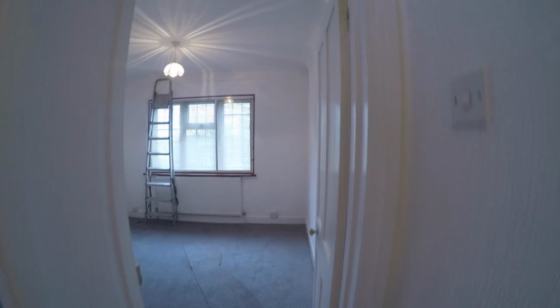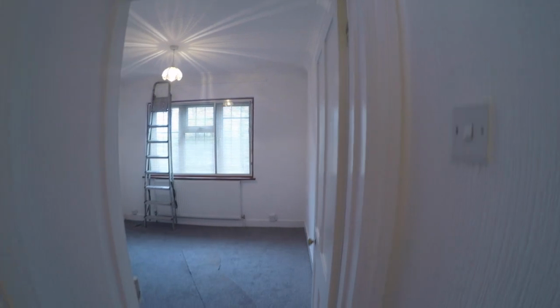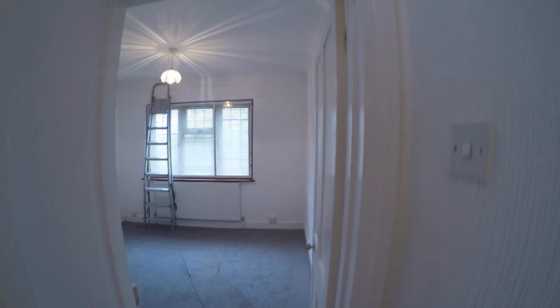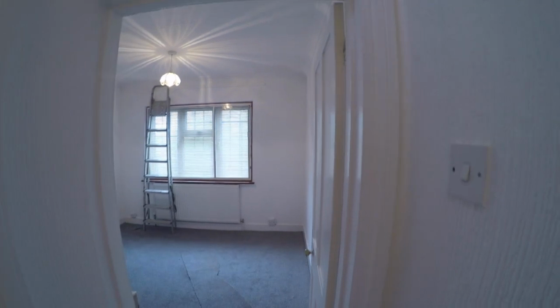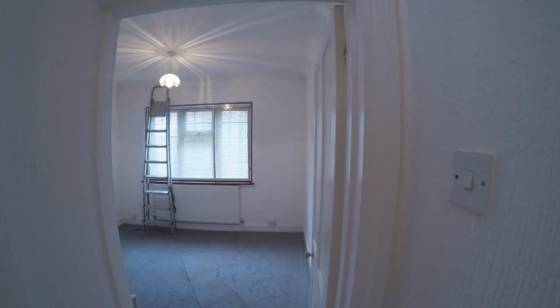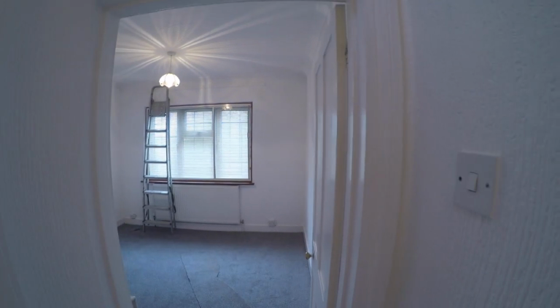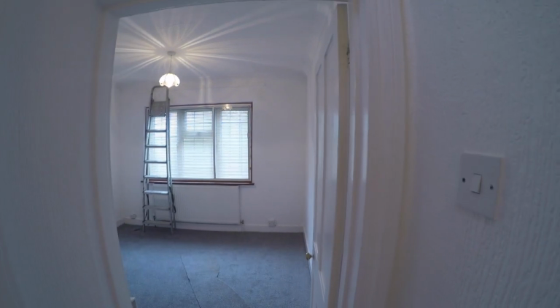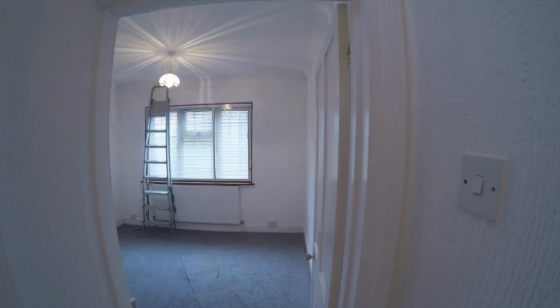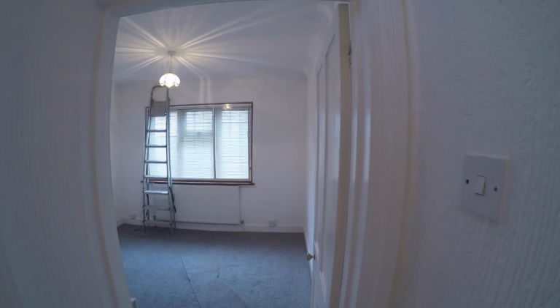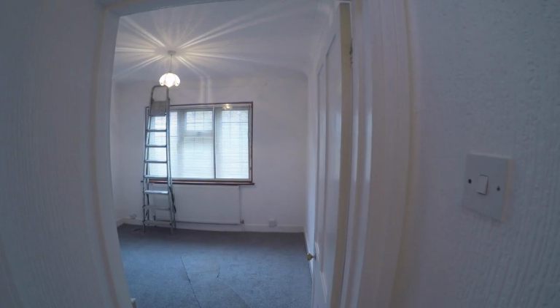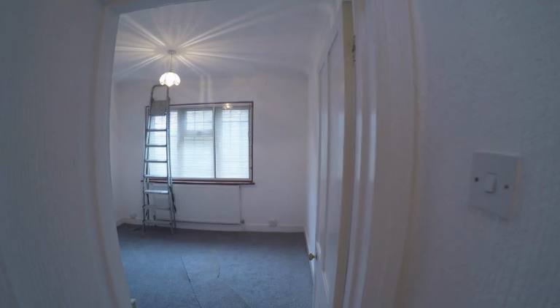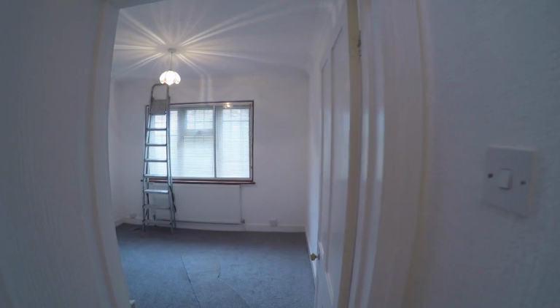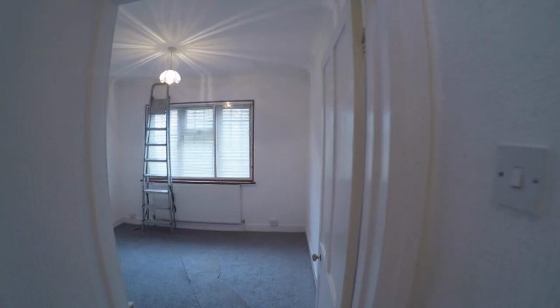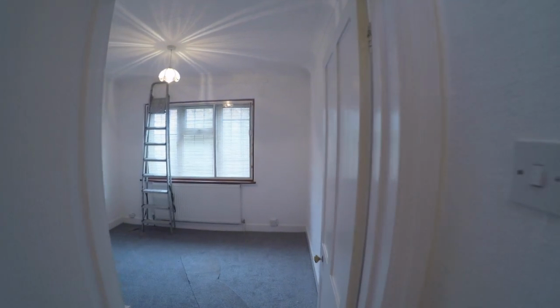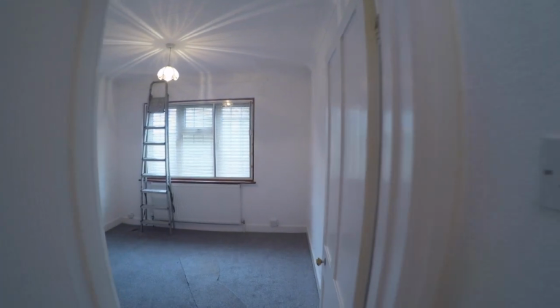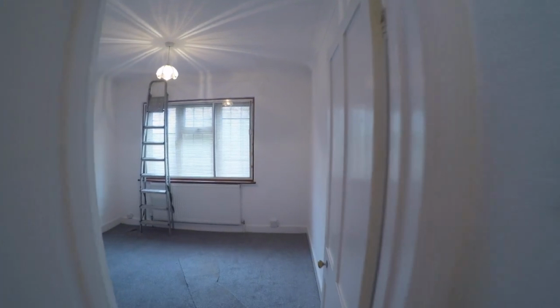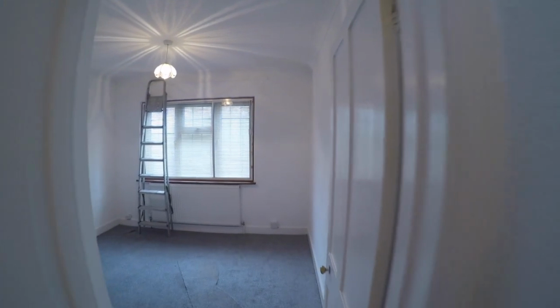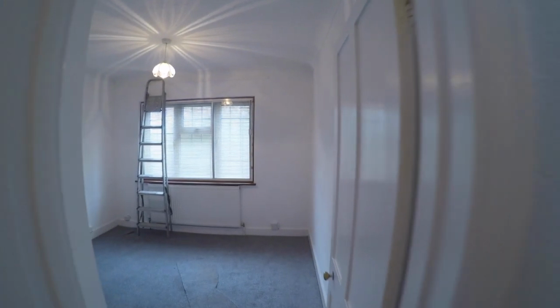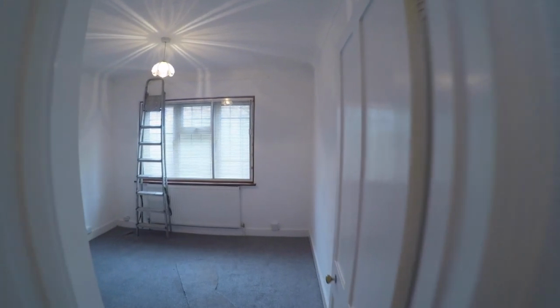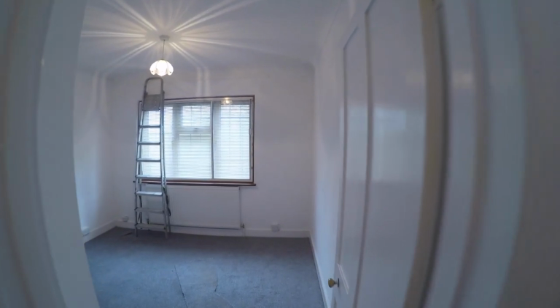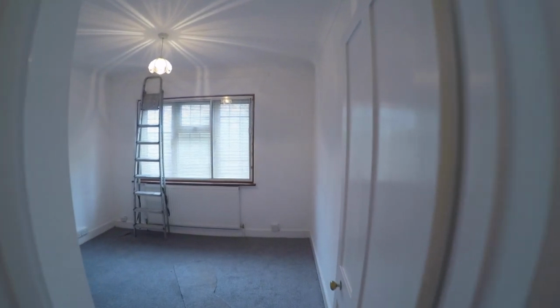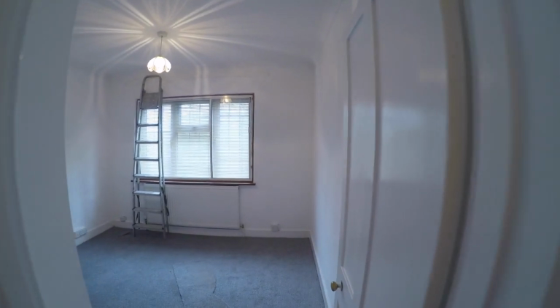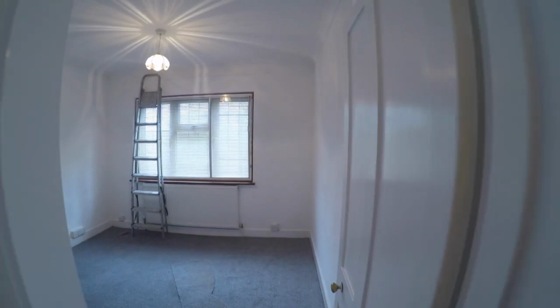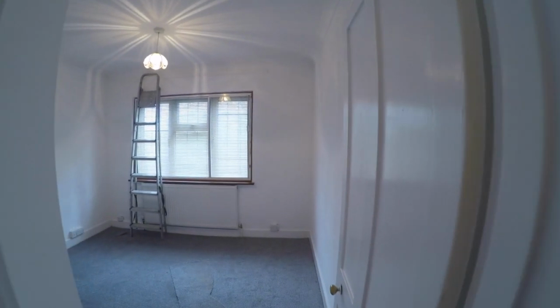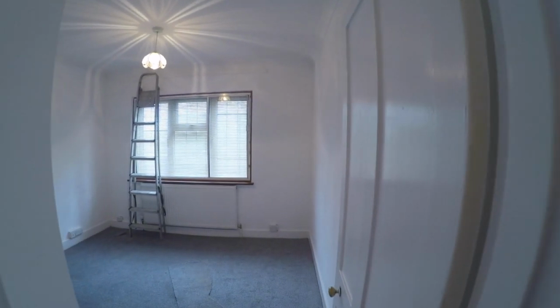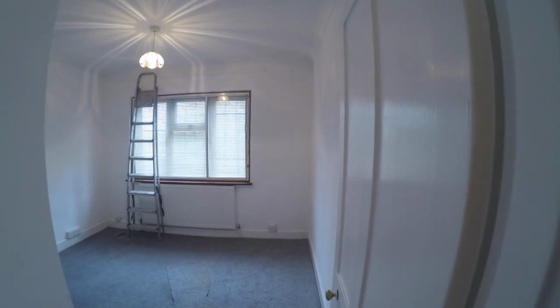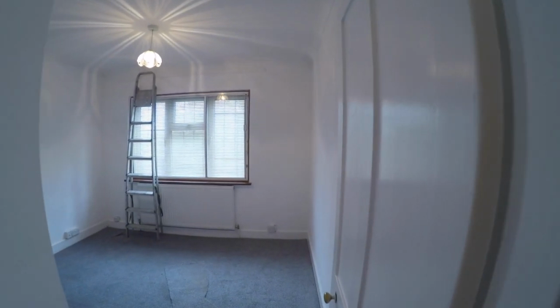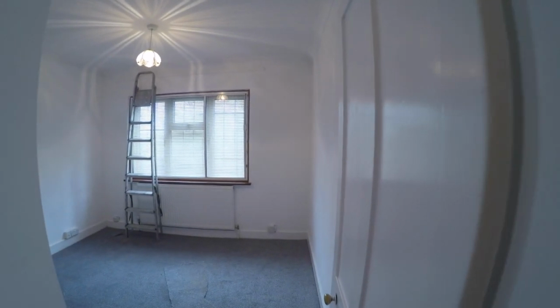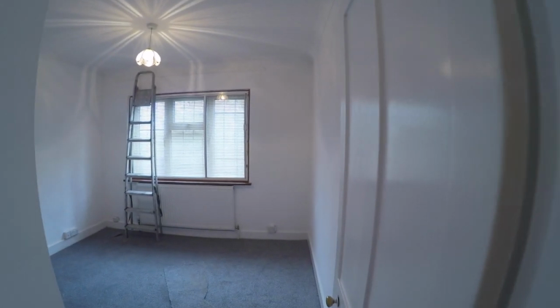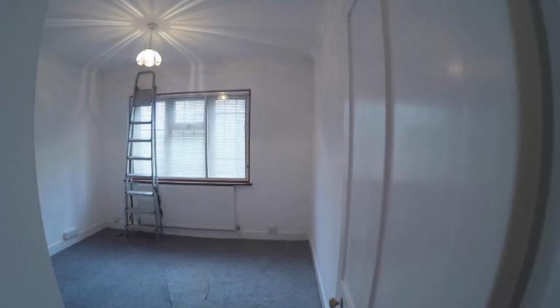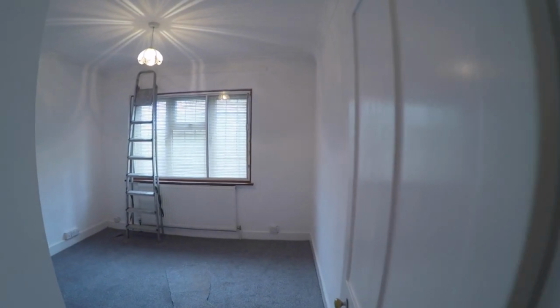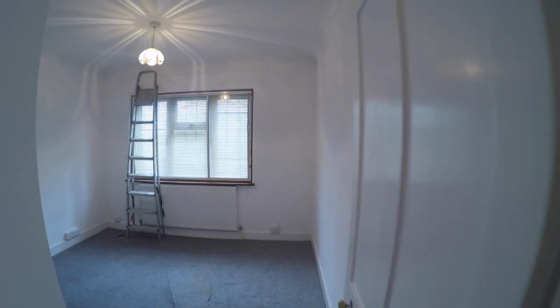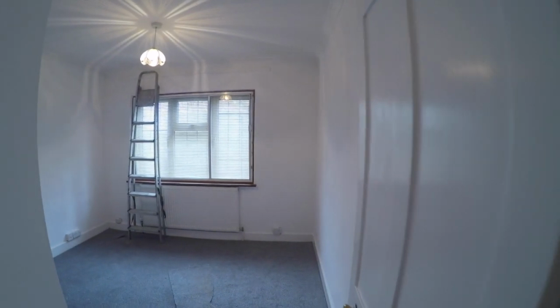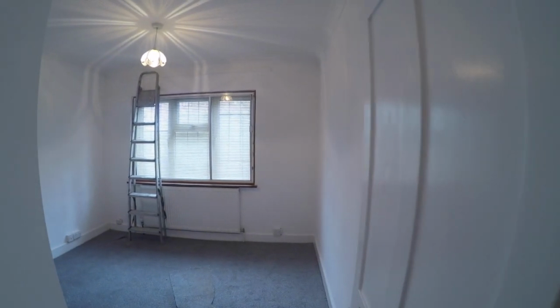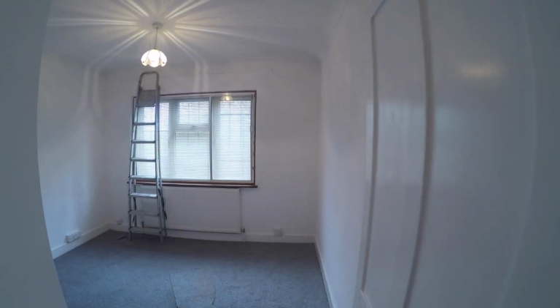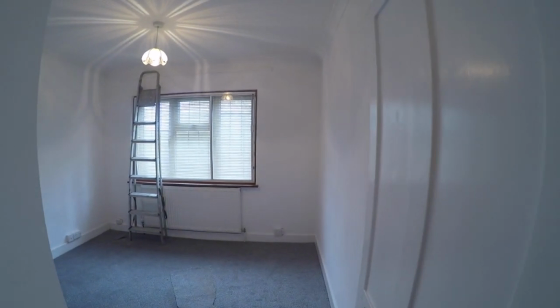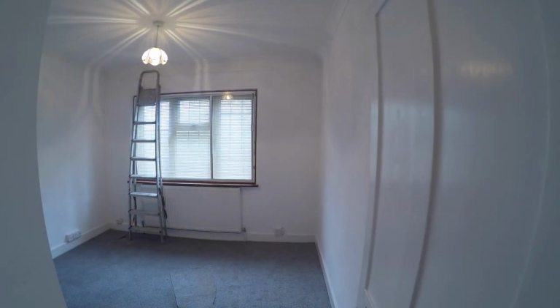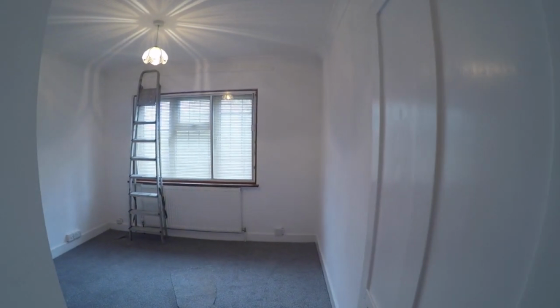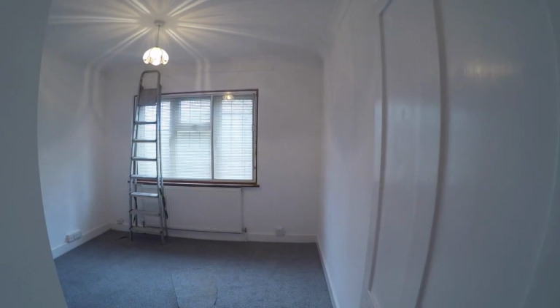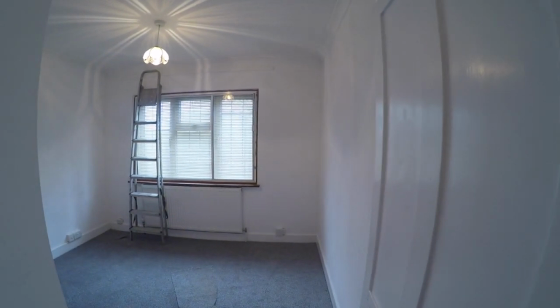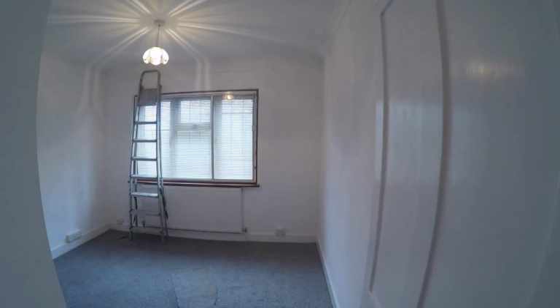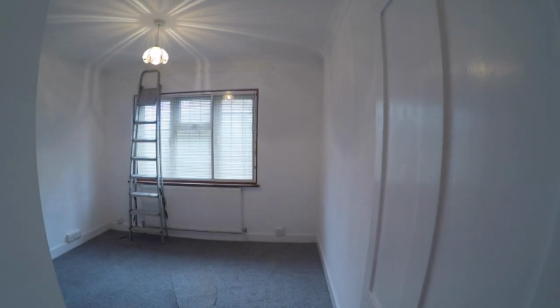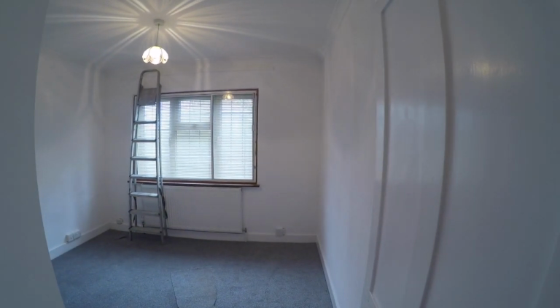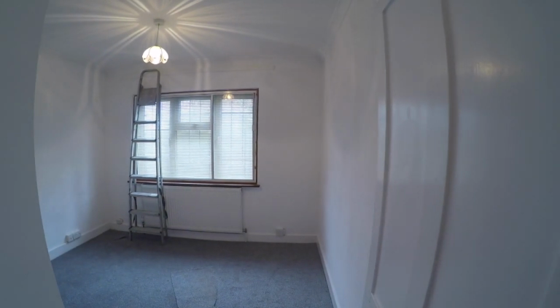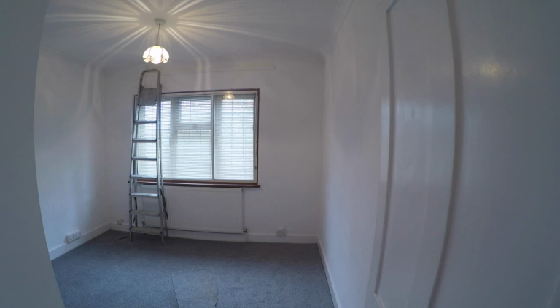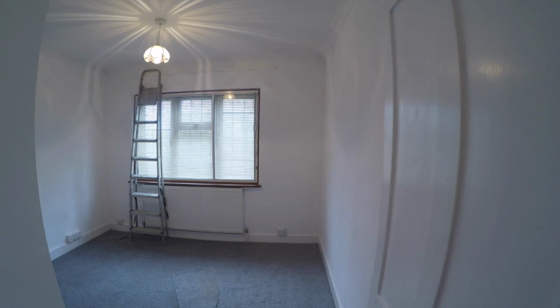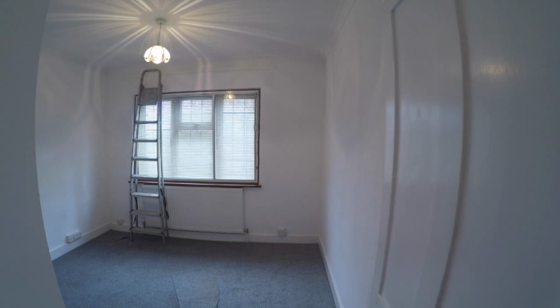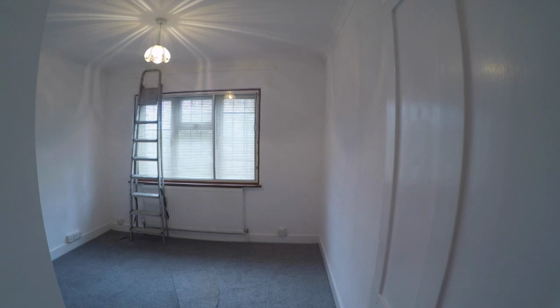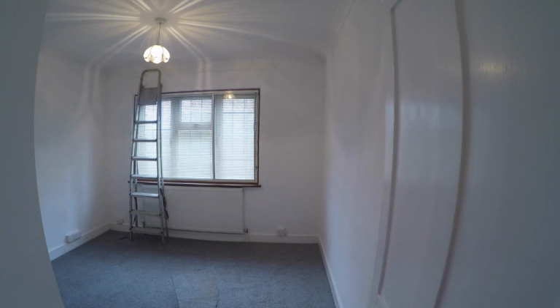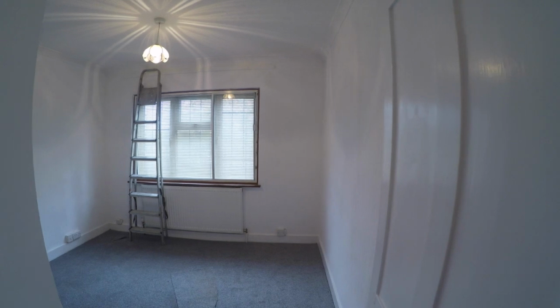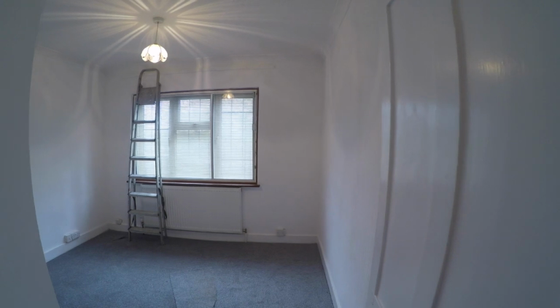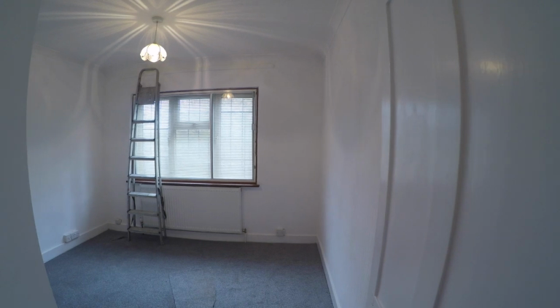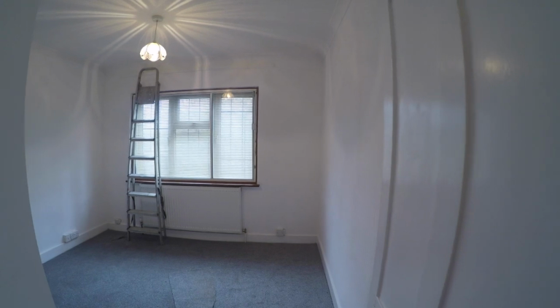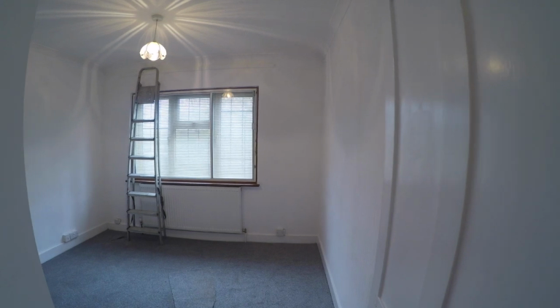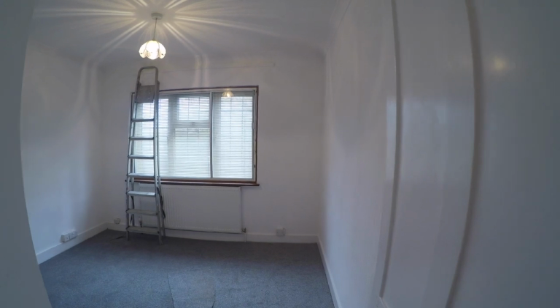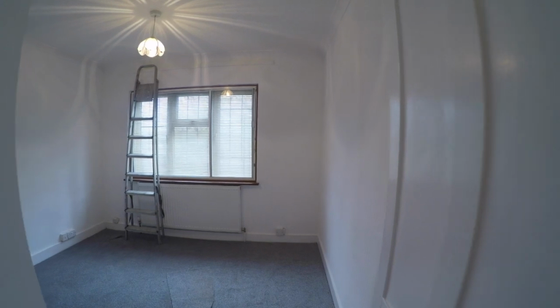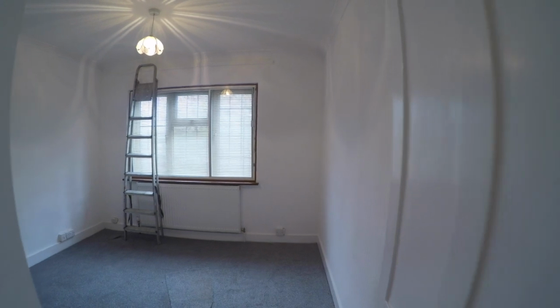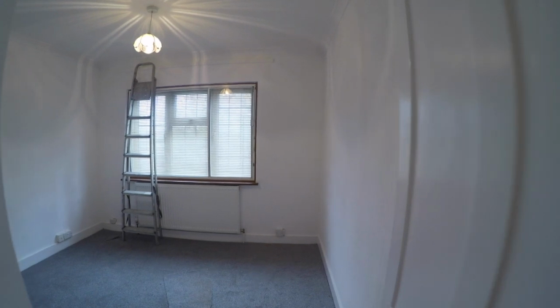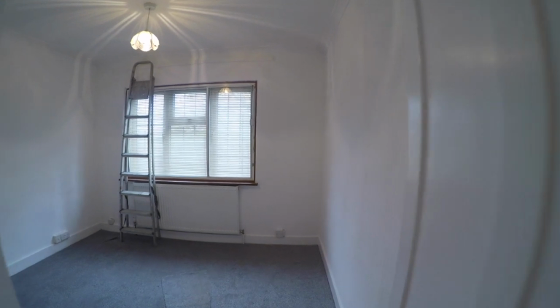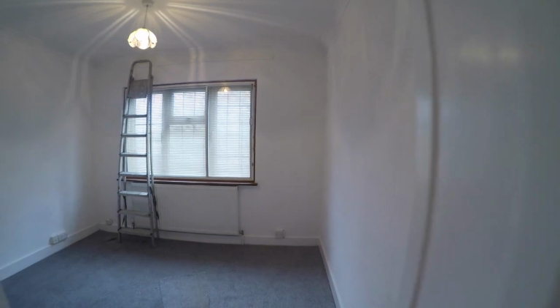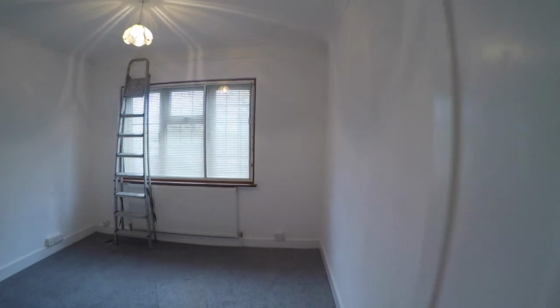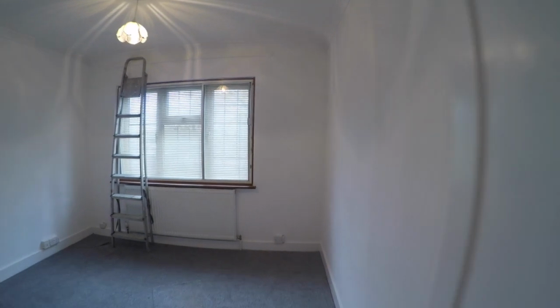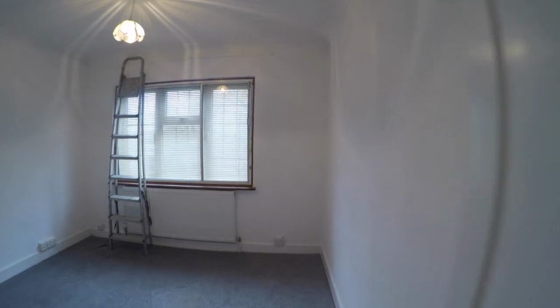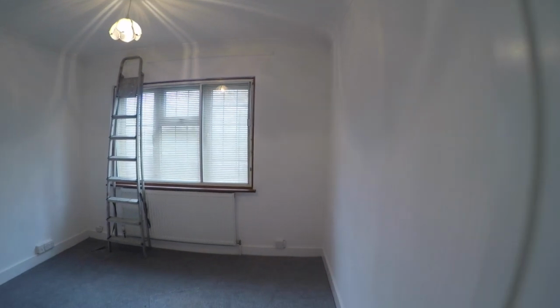The first bedroom is a 9 foot 8 by 10 foot 2 room with built-in wardrobes and a window overlooking the front aspect.